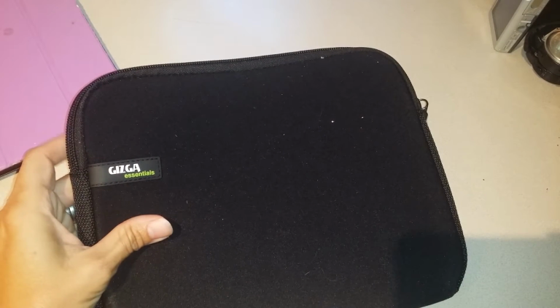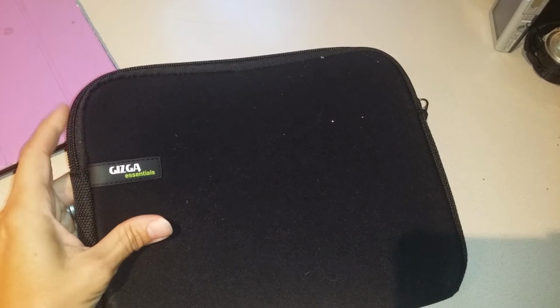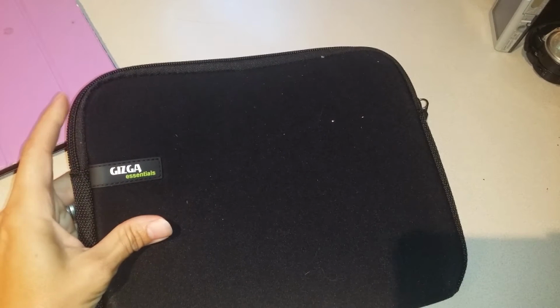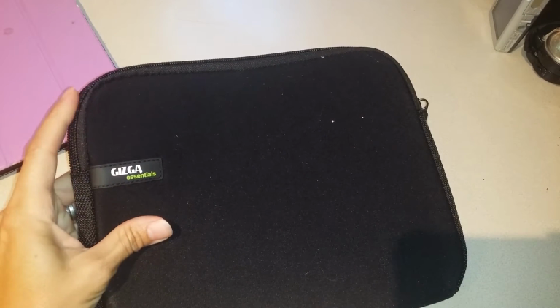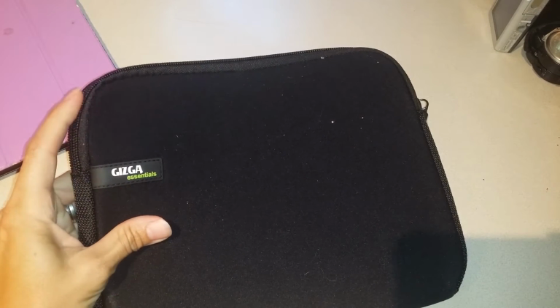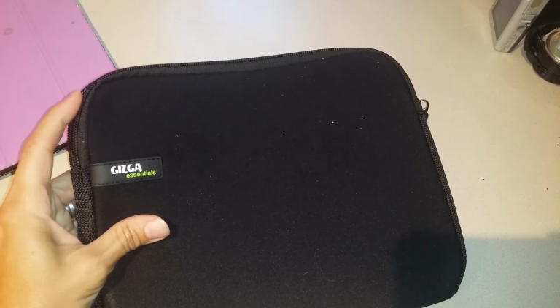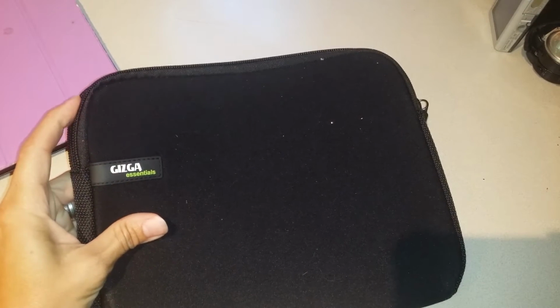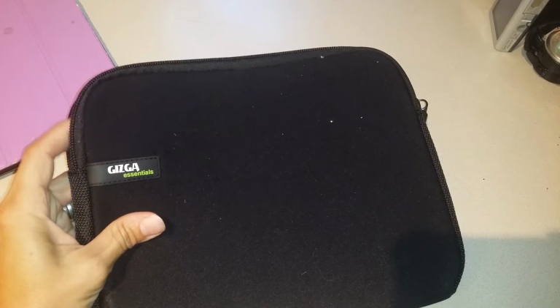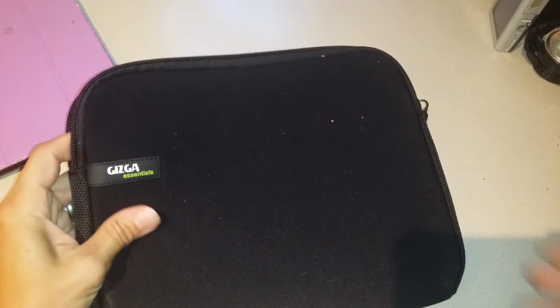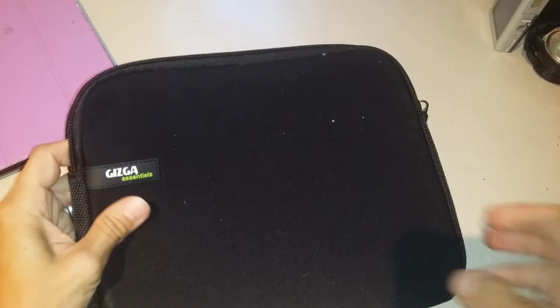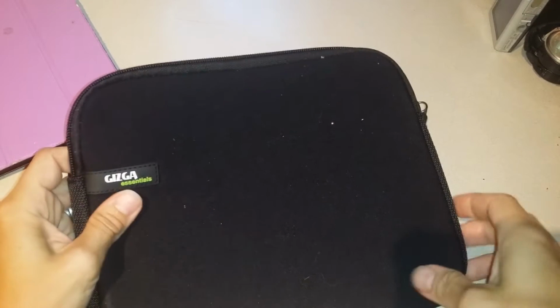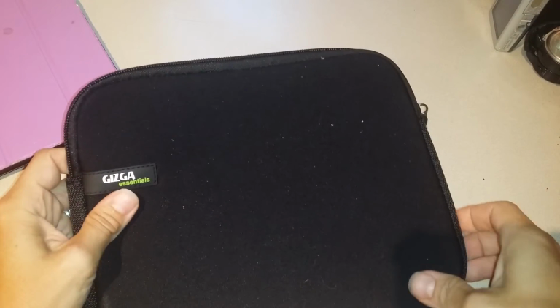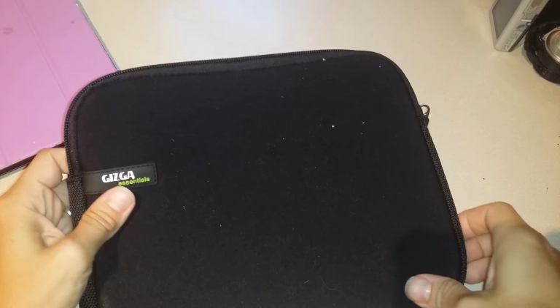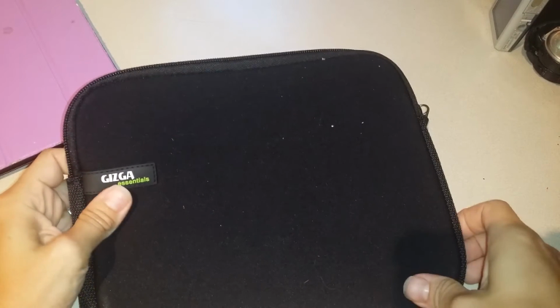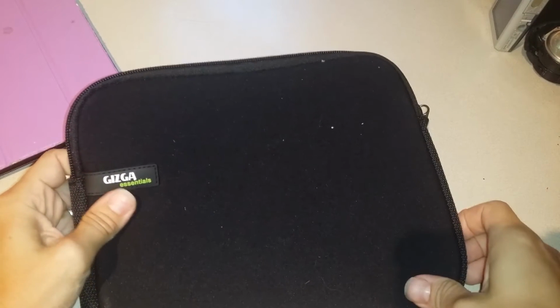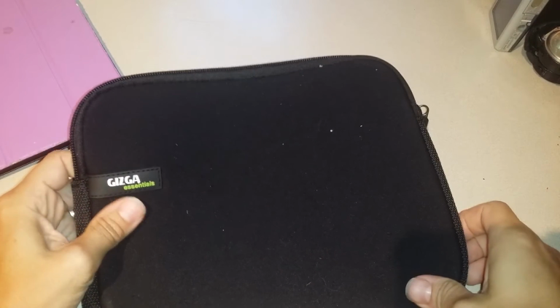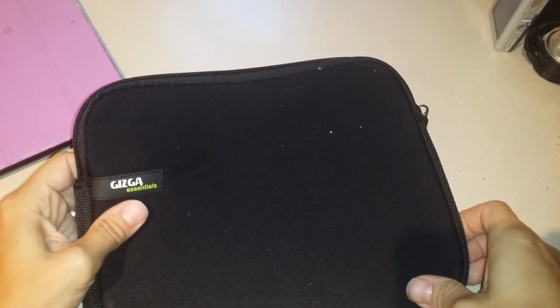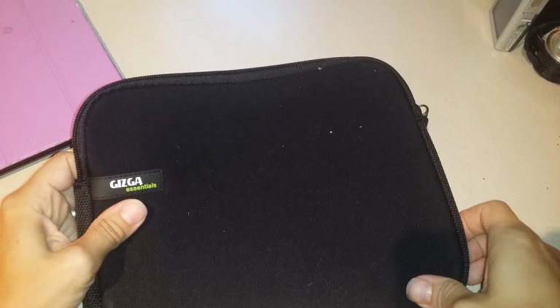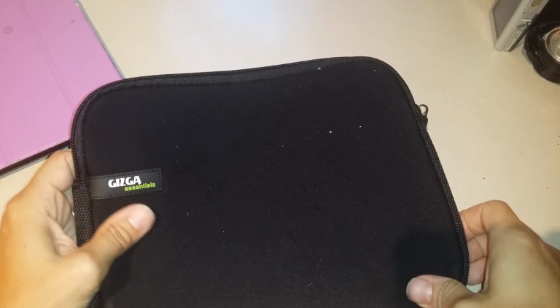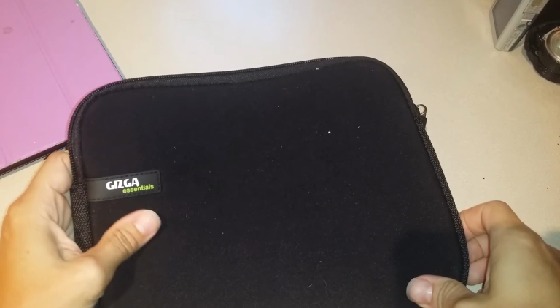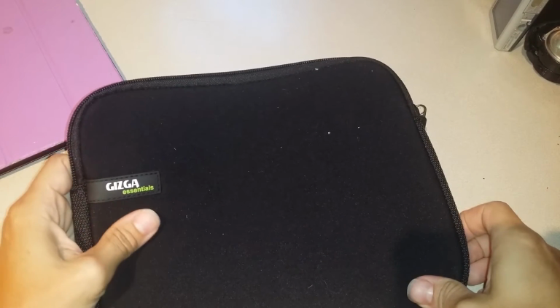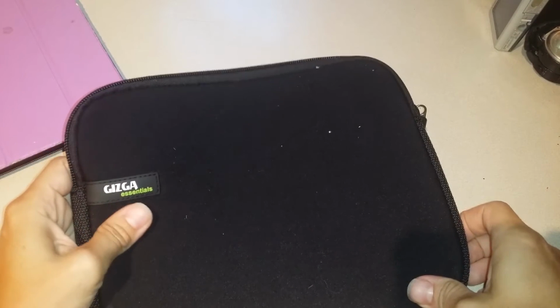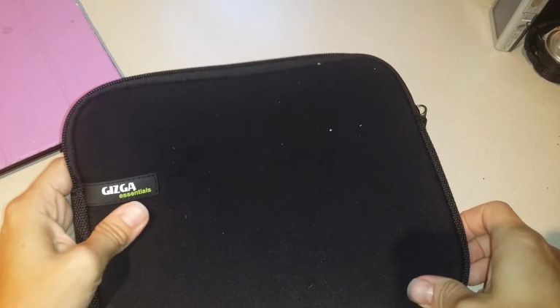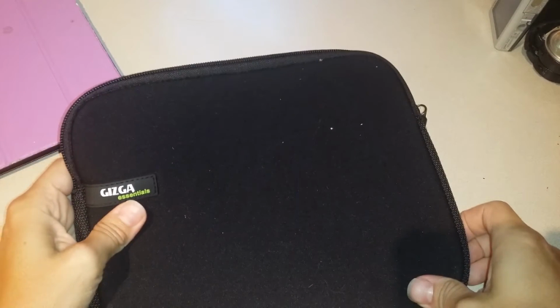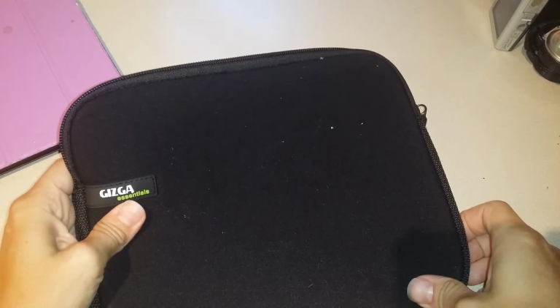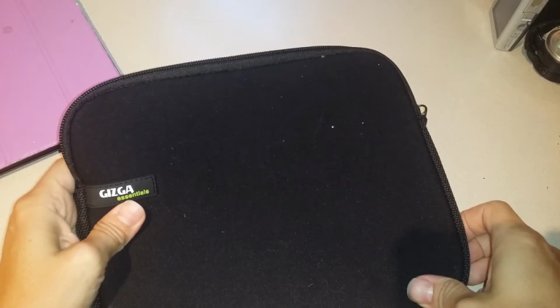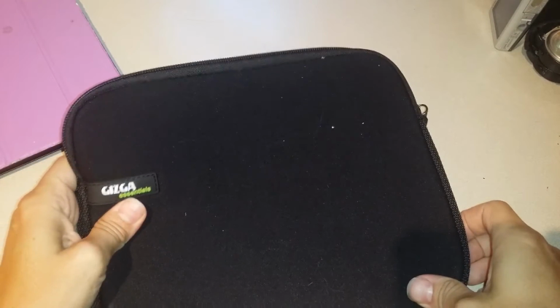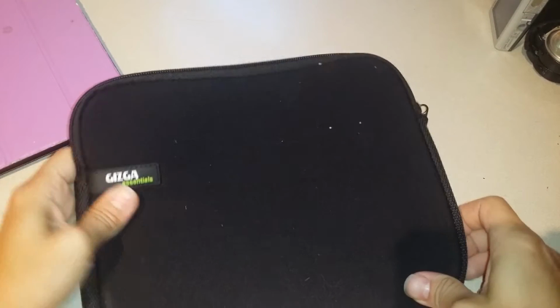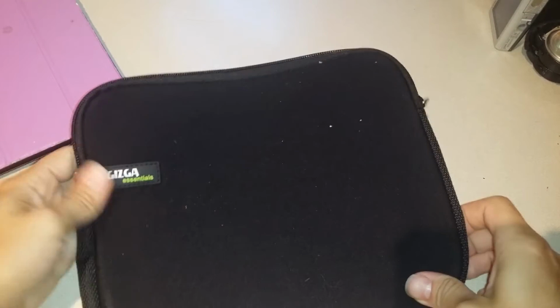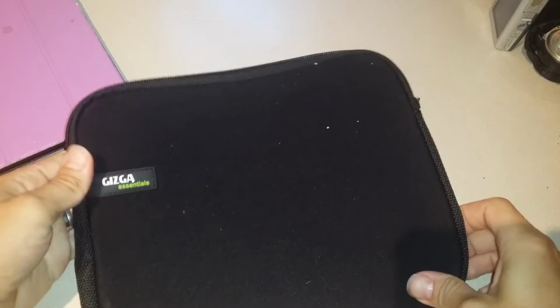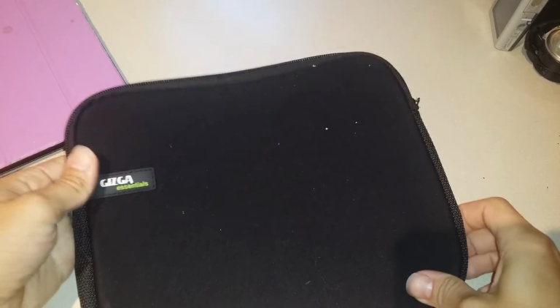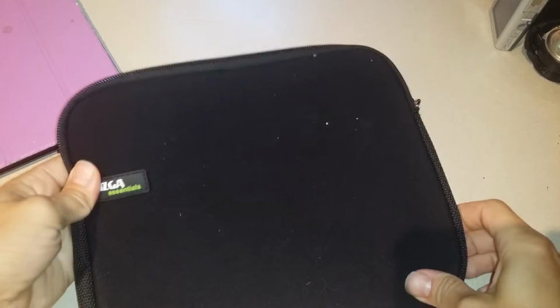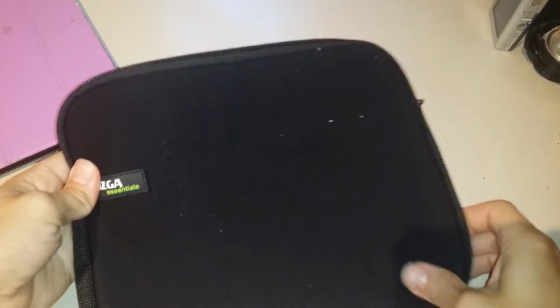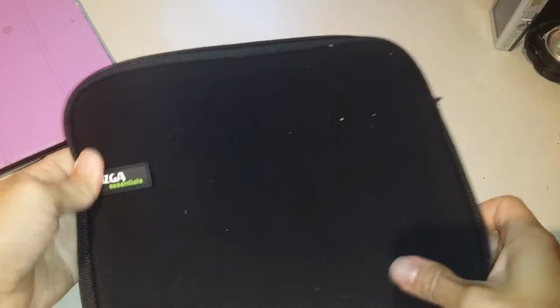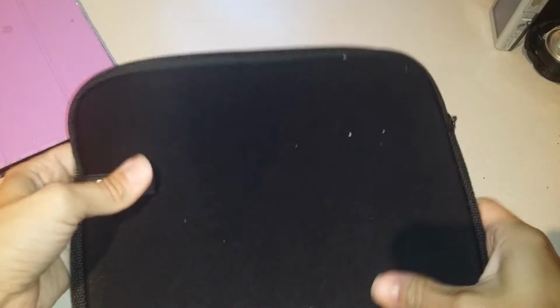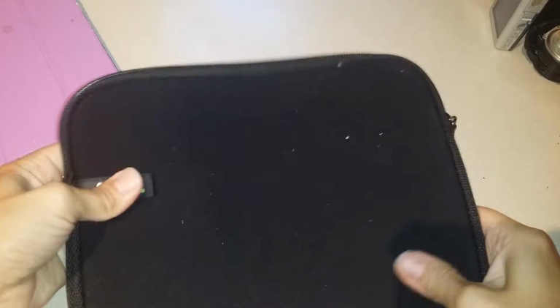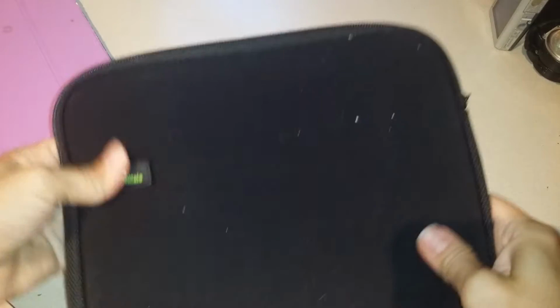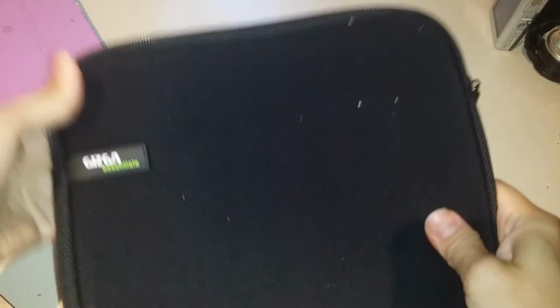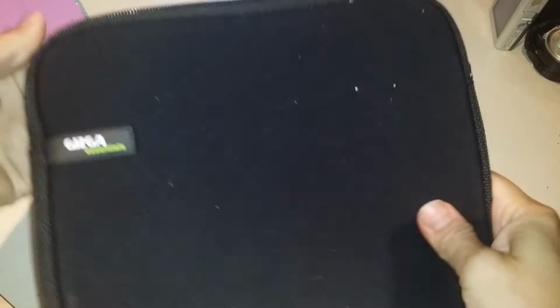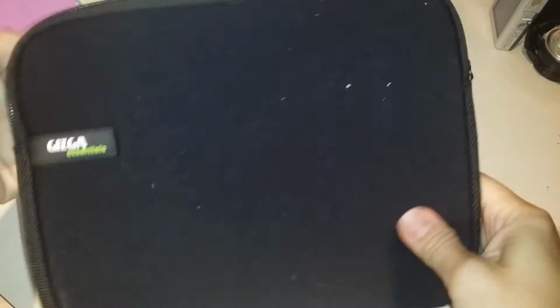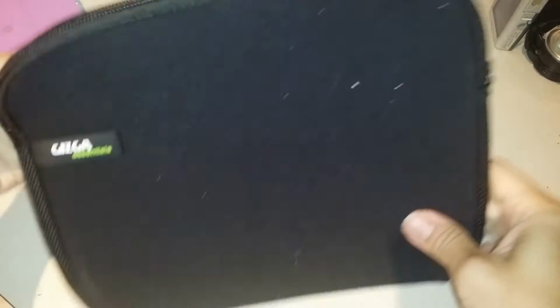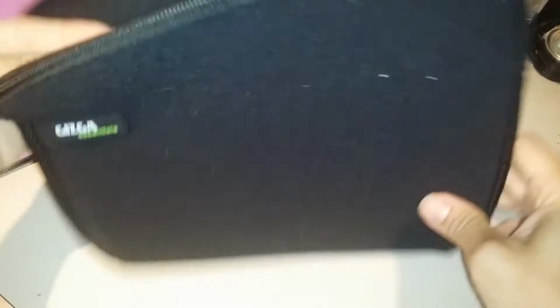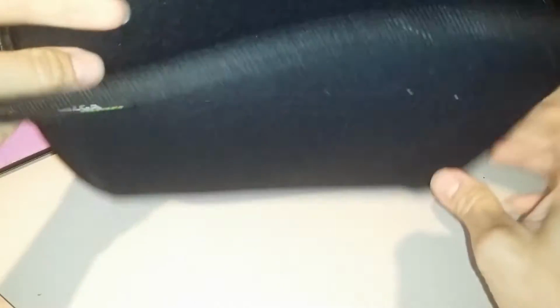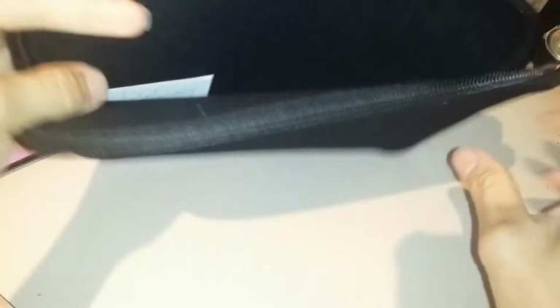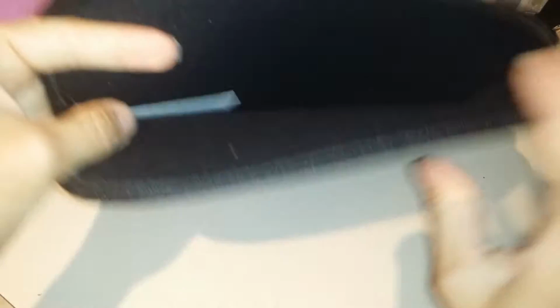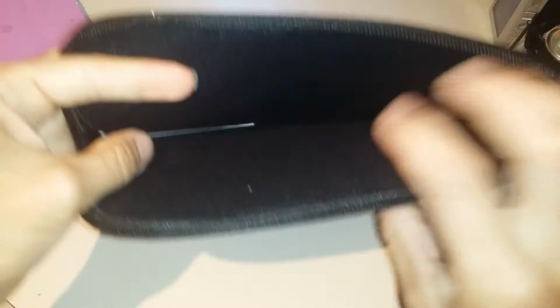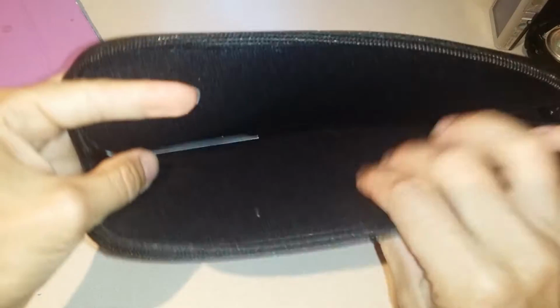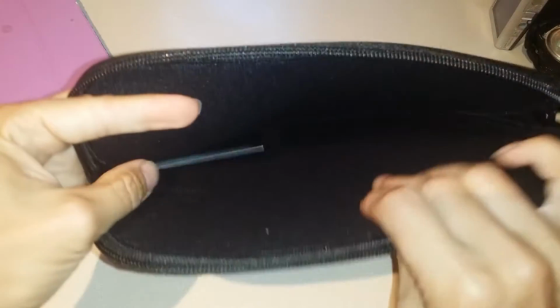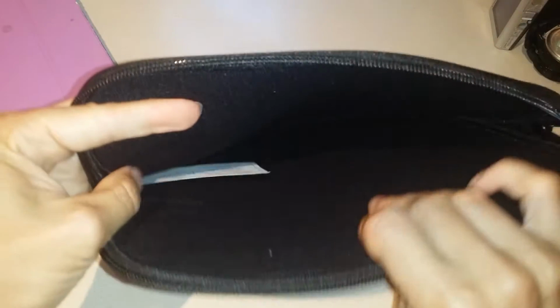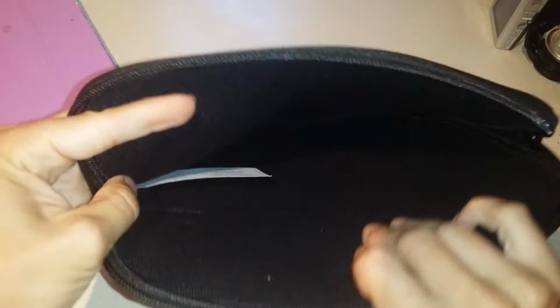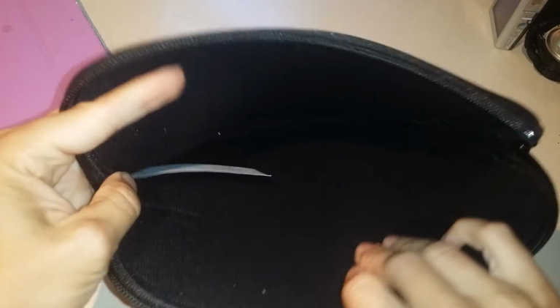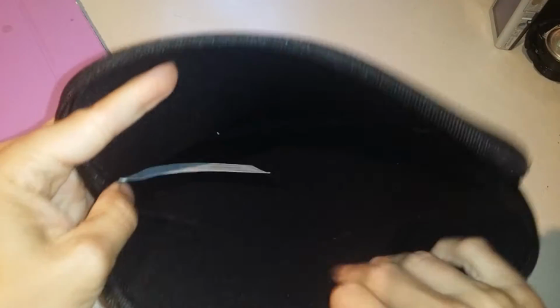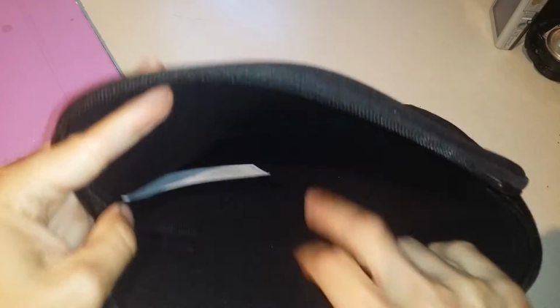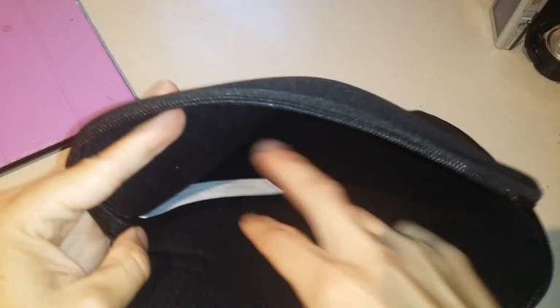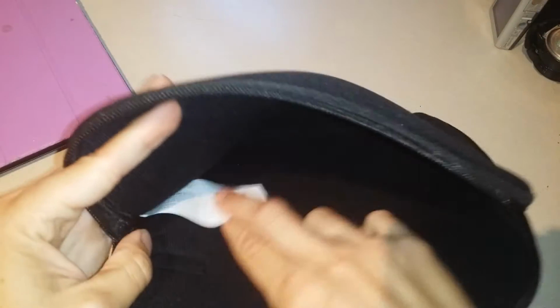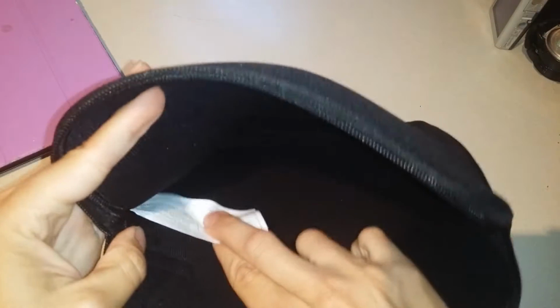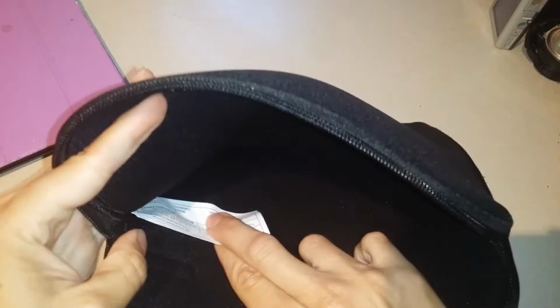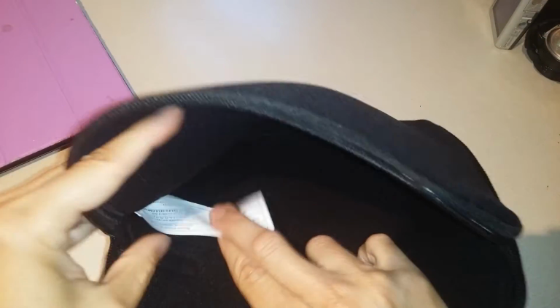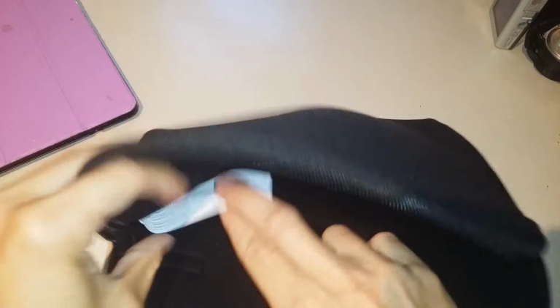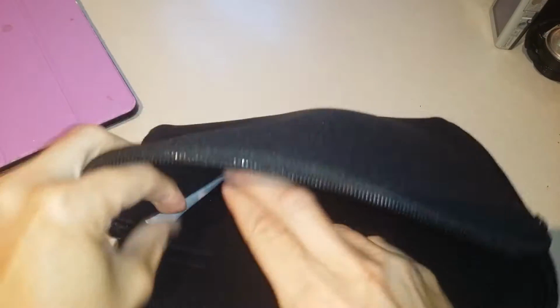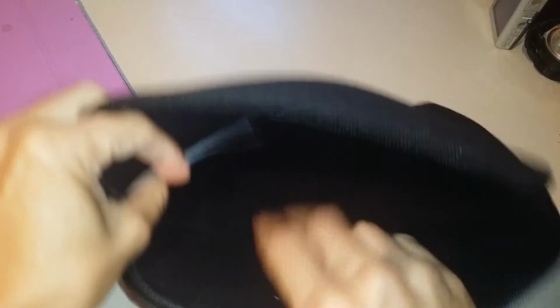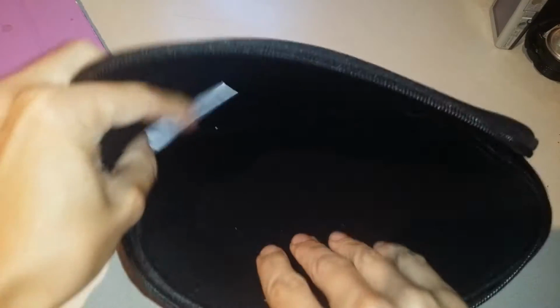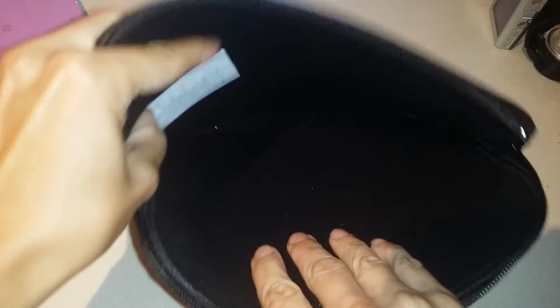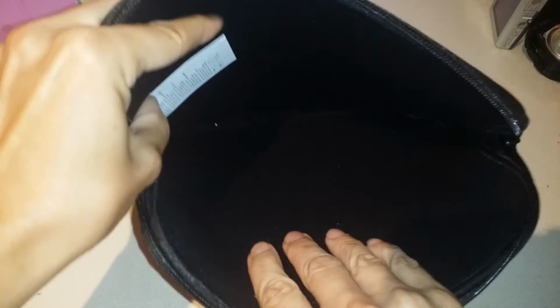Thank you for pushing play. Just wanted to show you a really quick review on these Keys Got Essentials. This is a really nice laptop sleeve — it's like a neoprene sleeve.